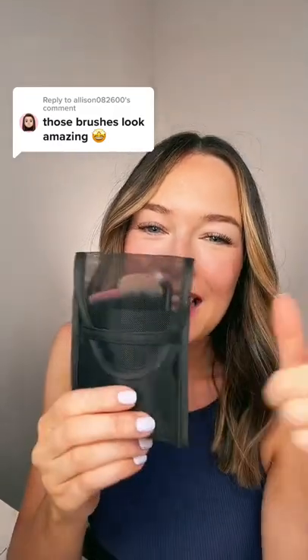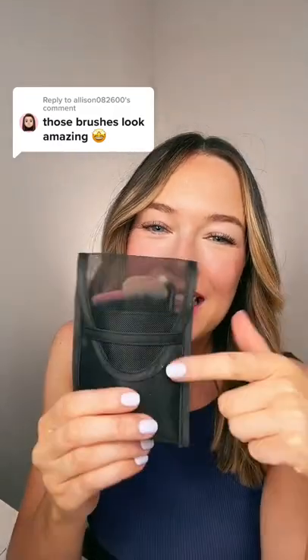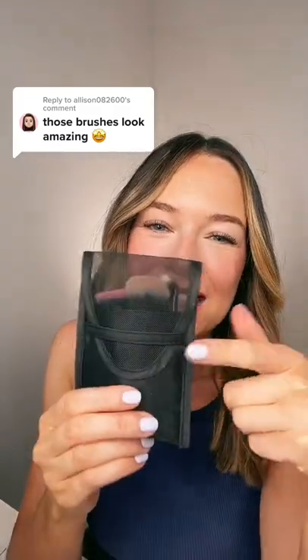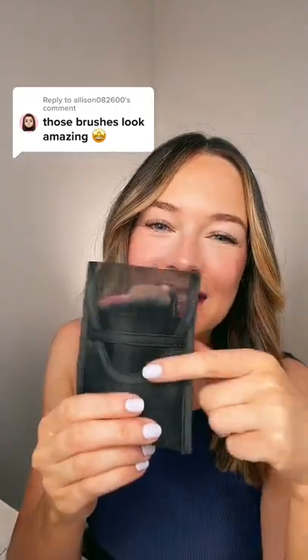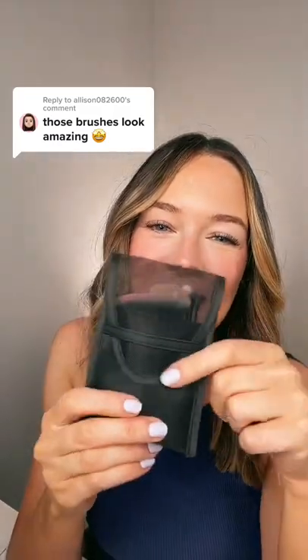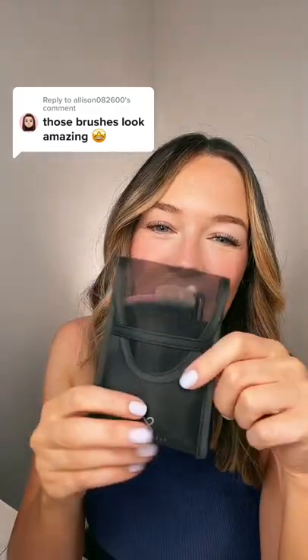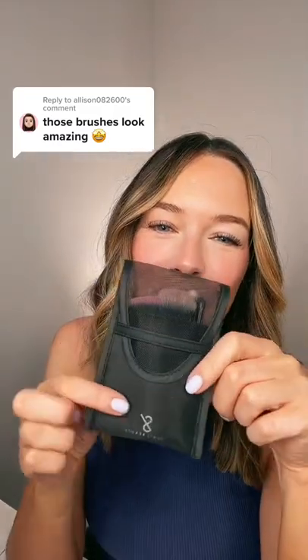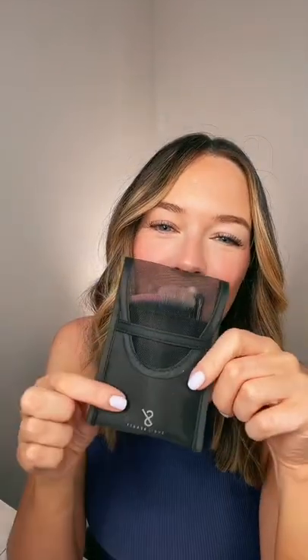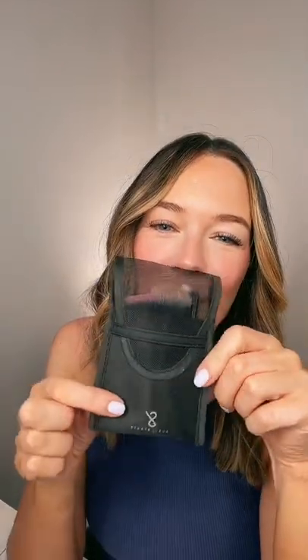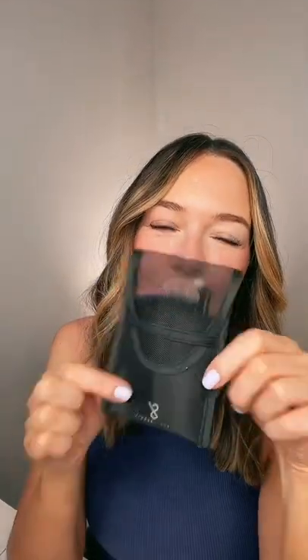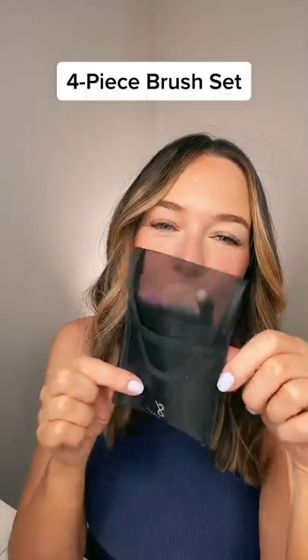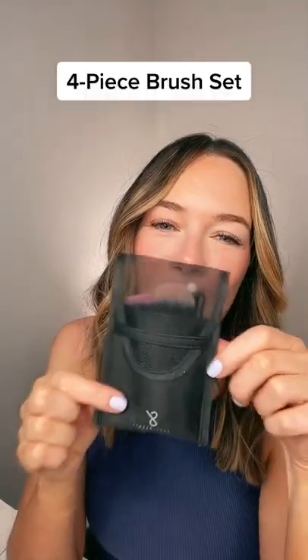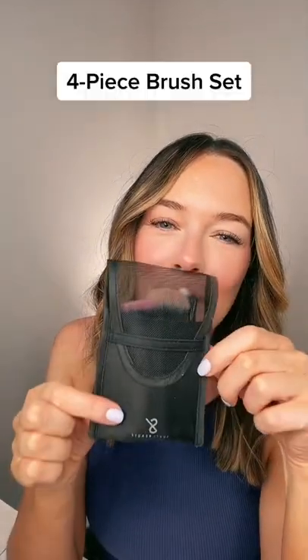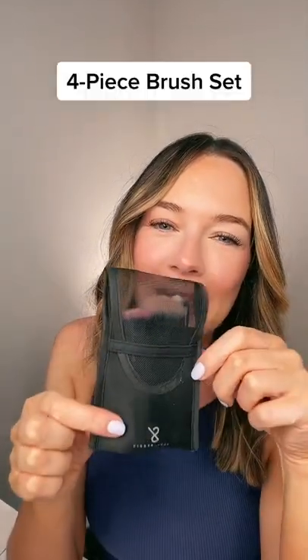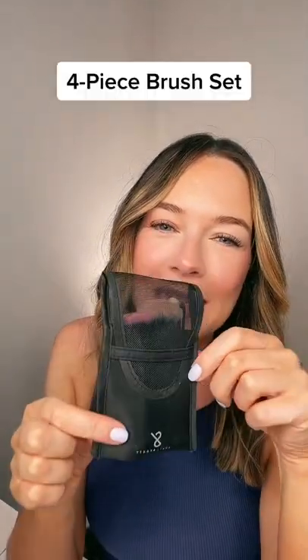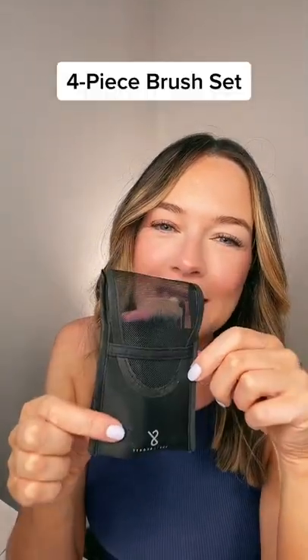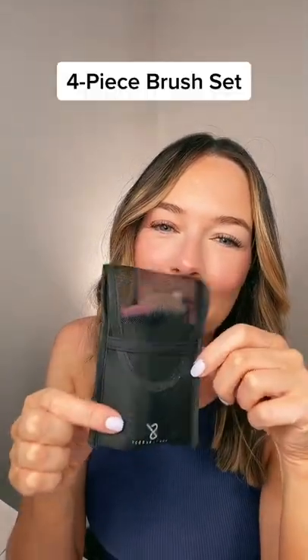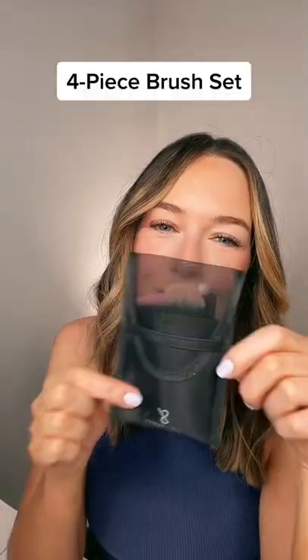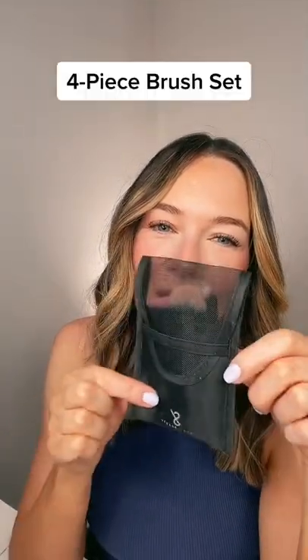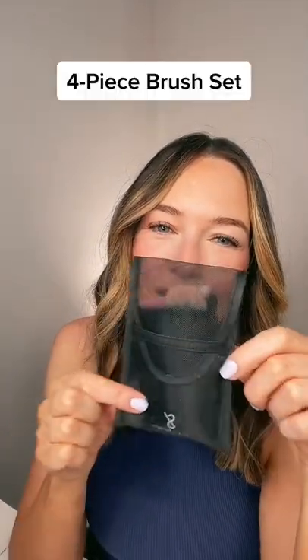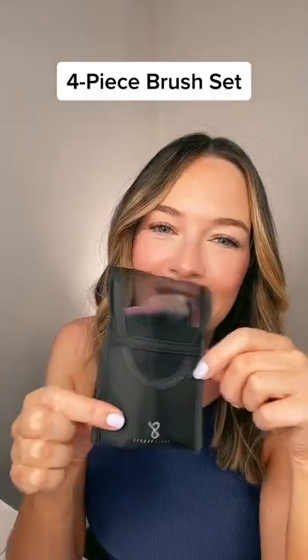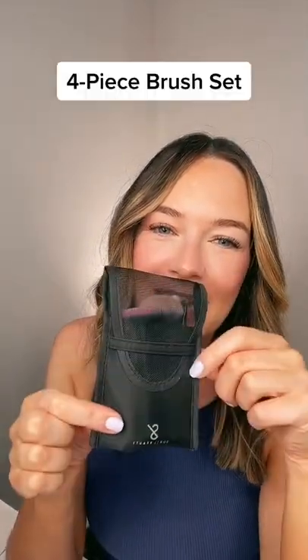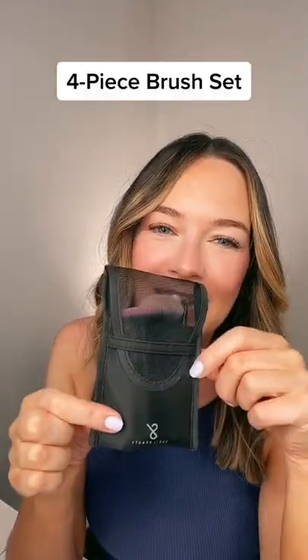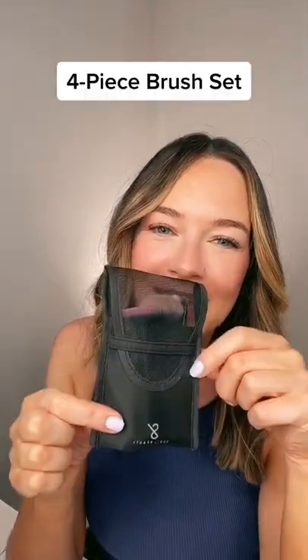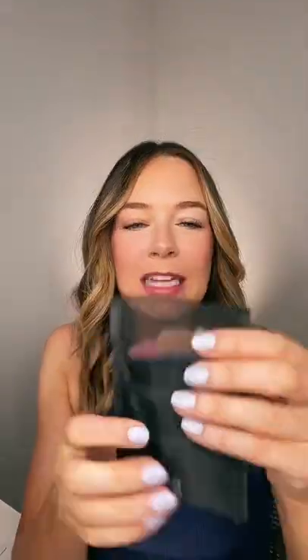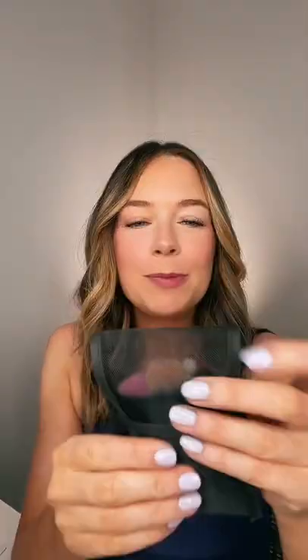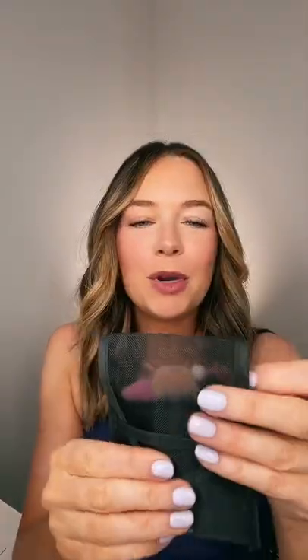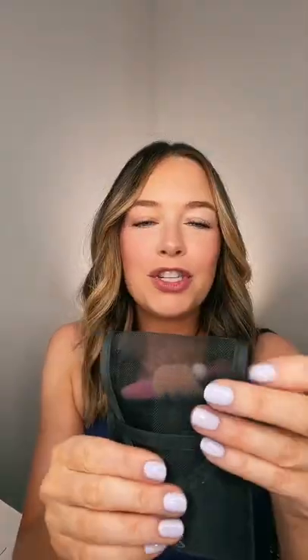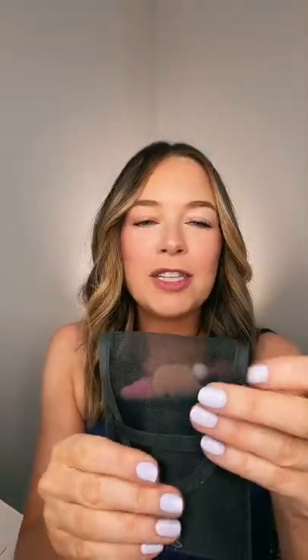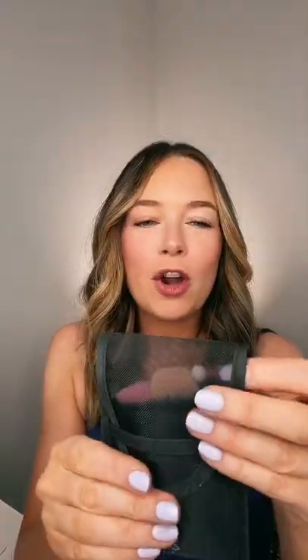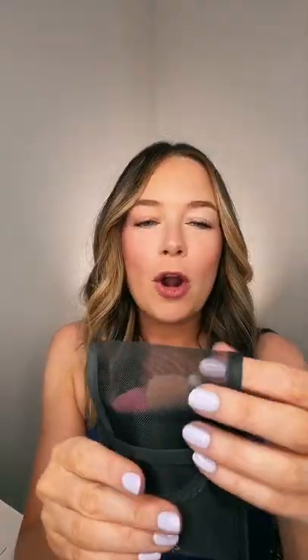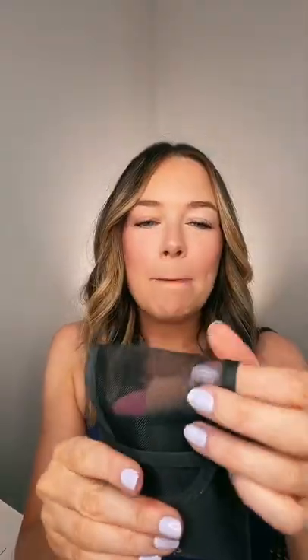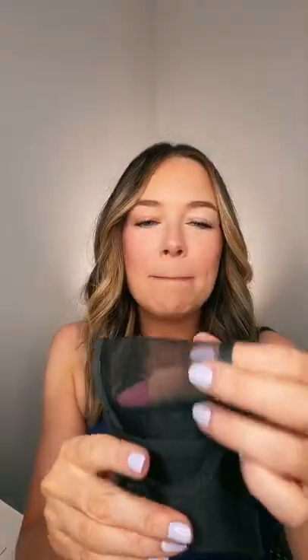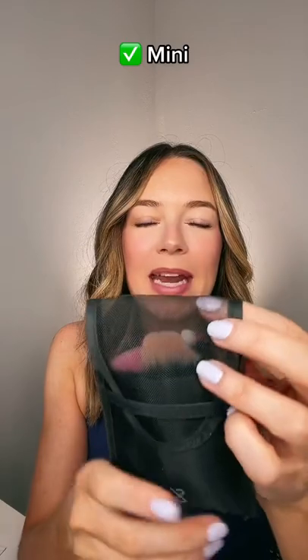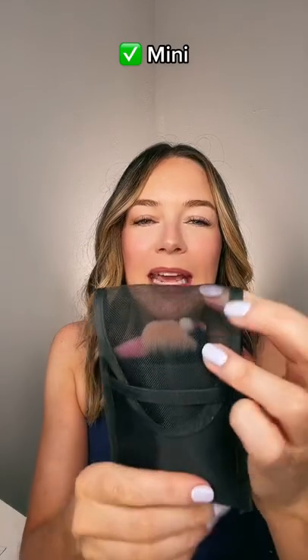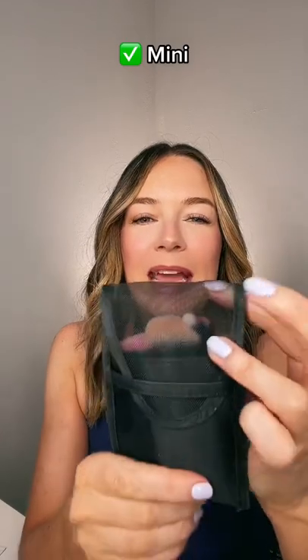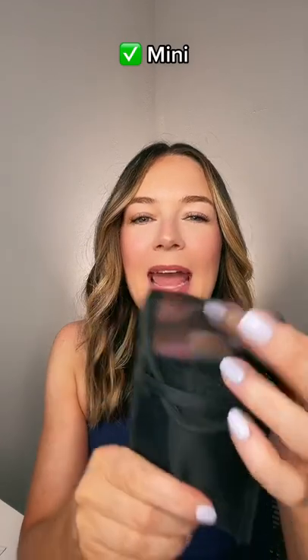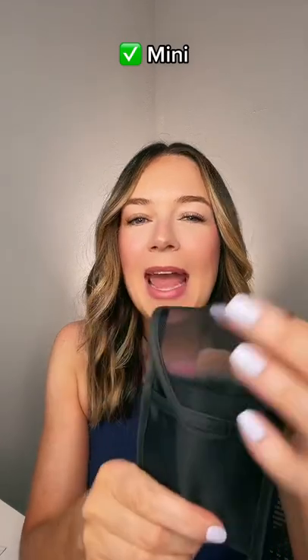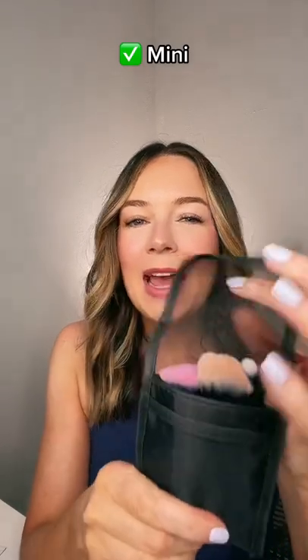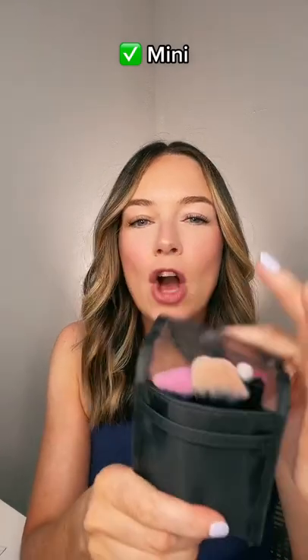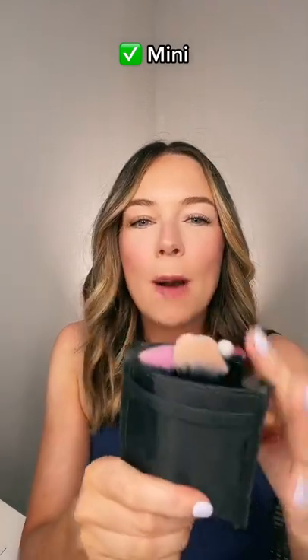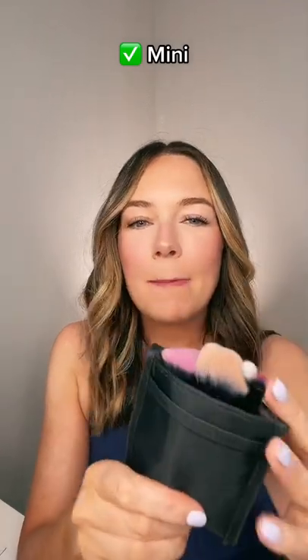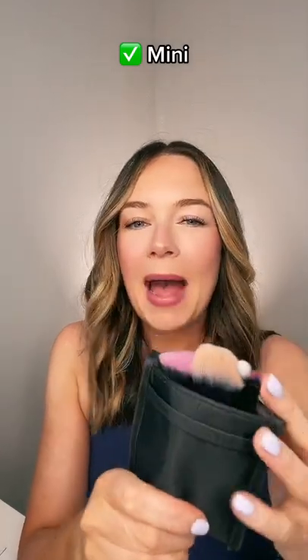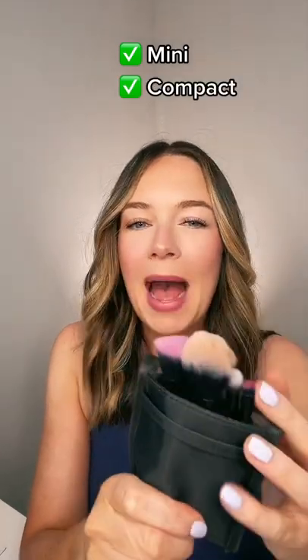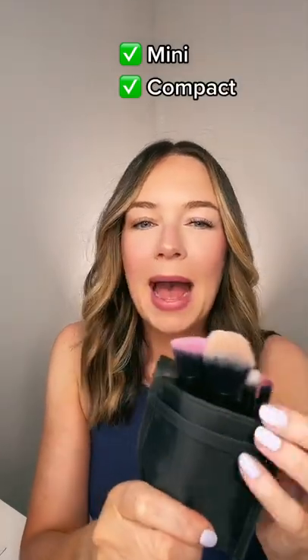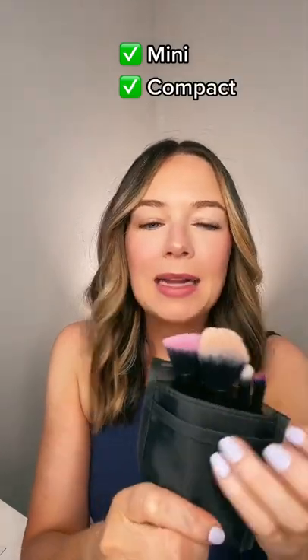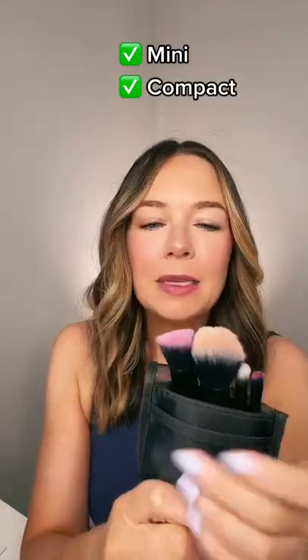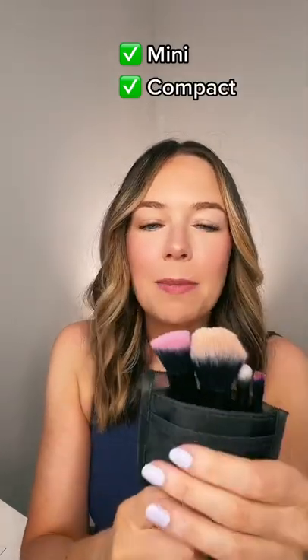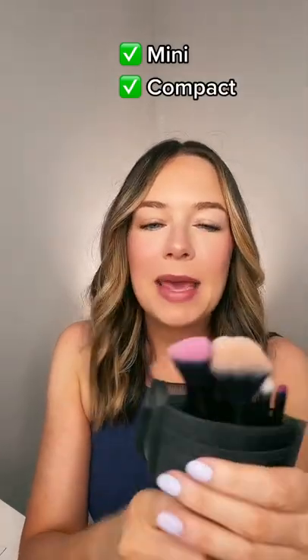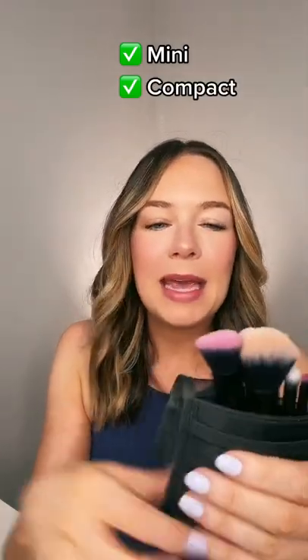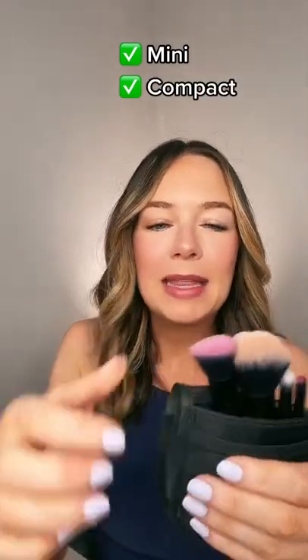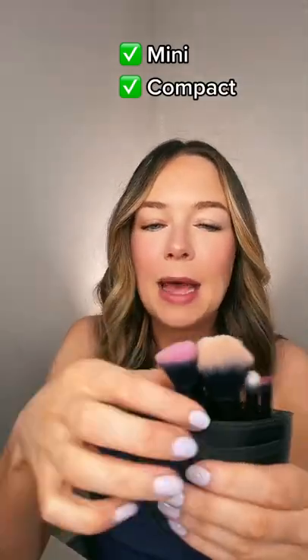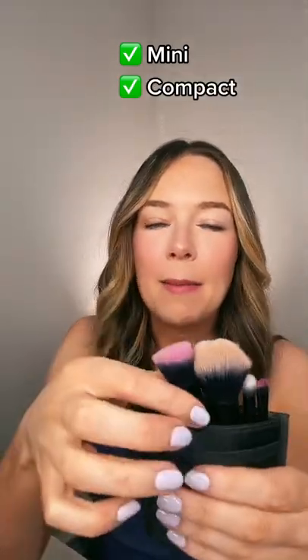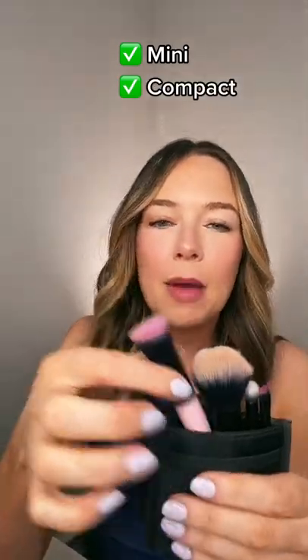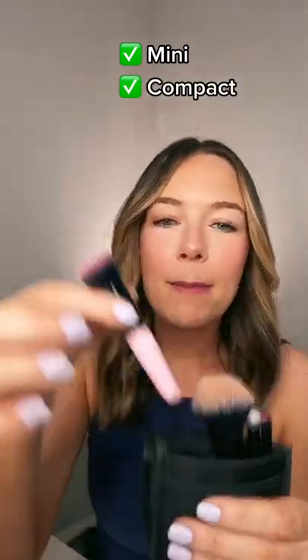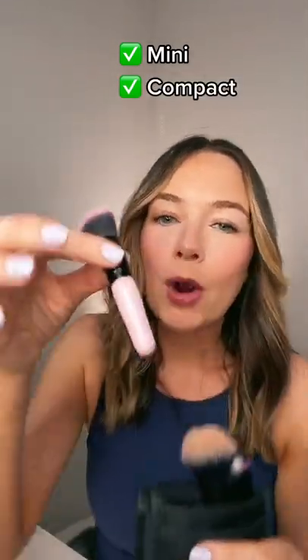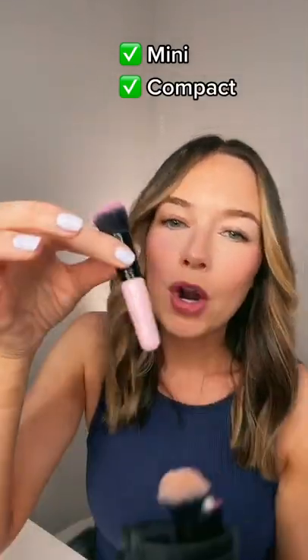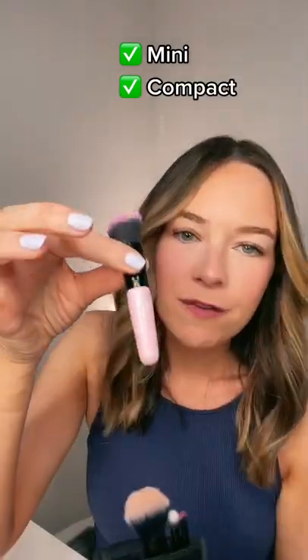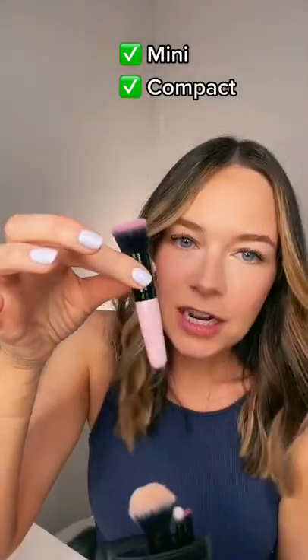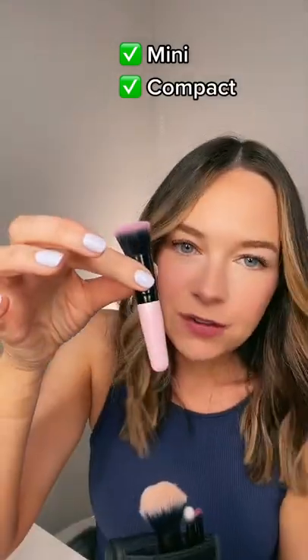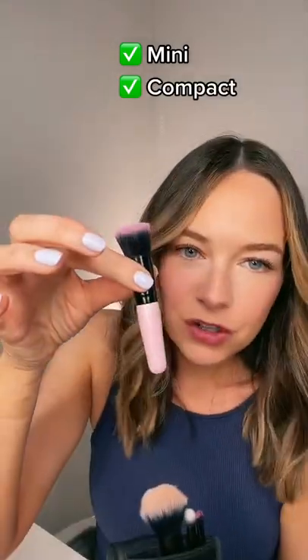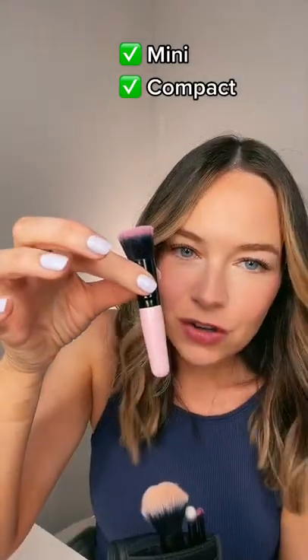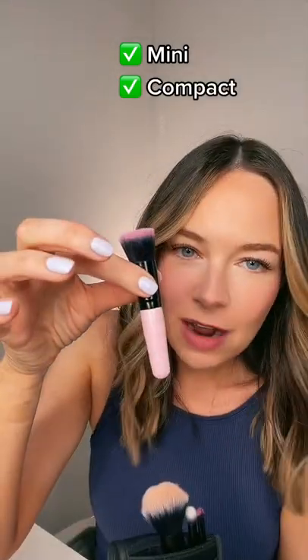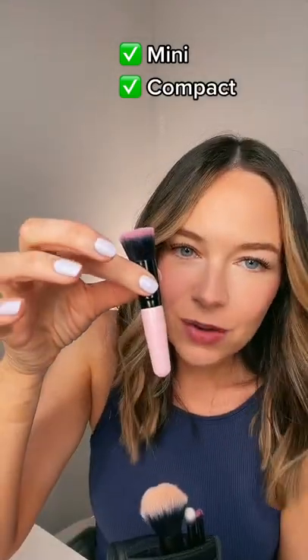This is our four-piece brush set. These brushes are mini and compact, making them perfect for travel.